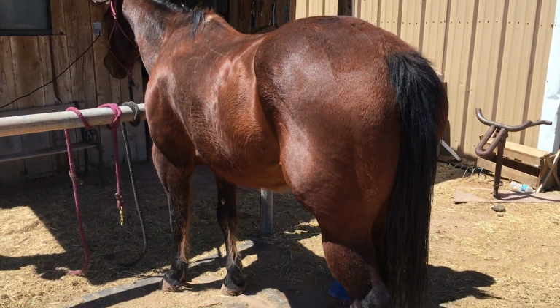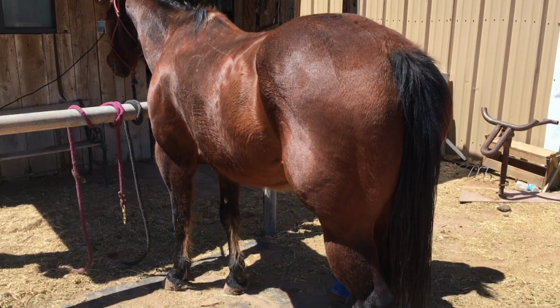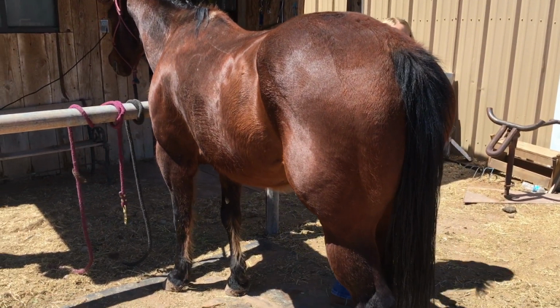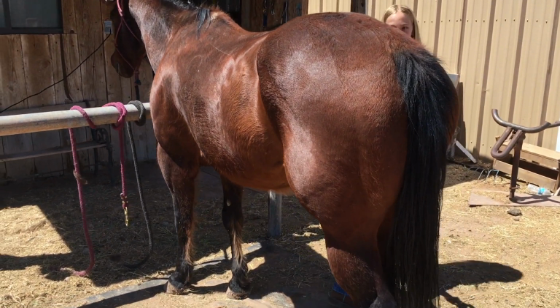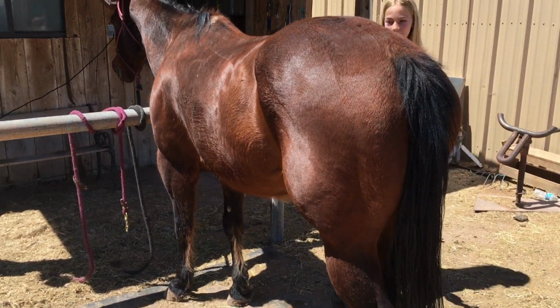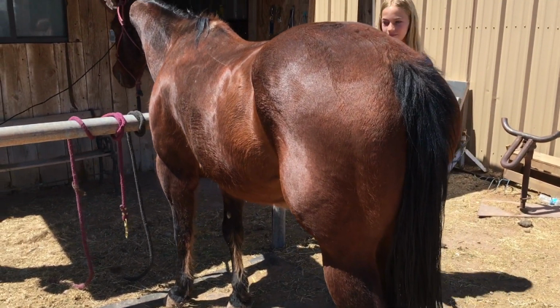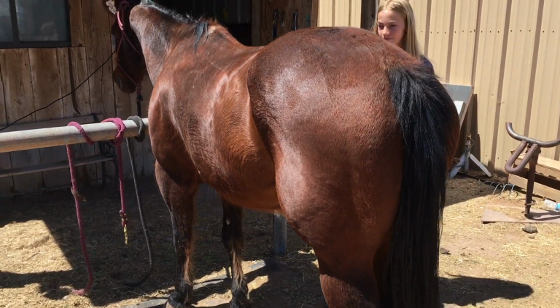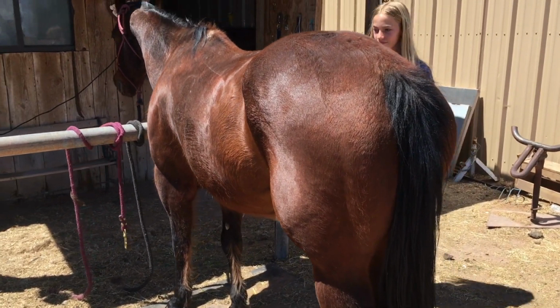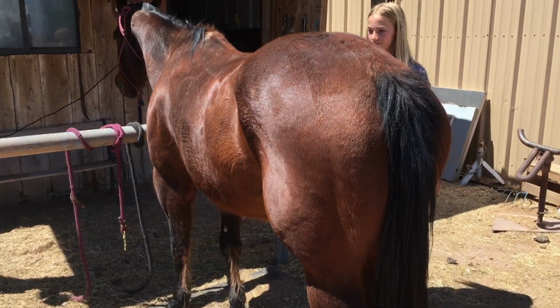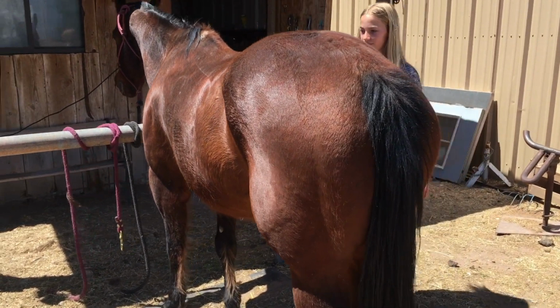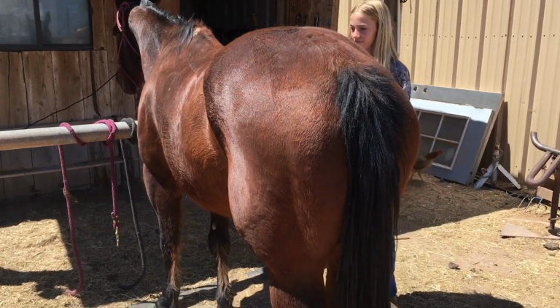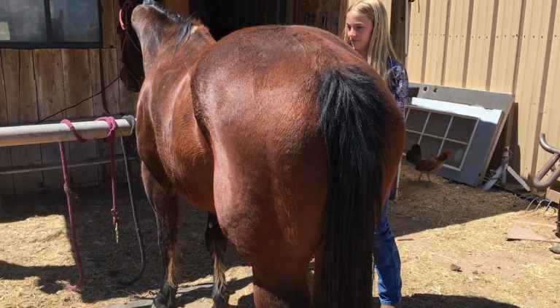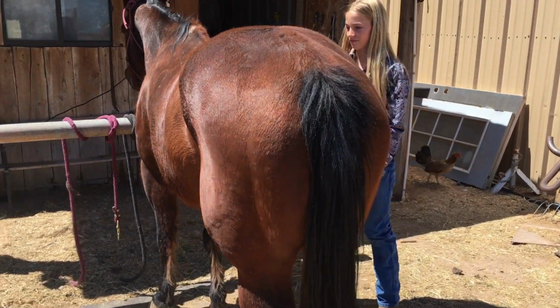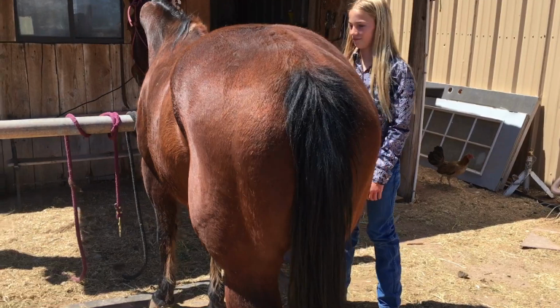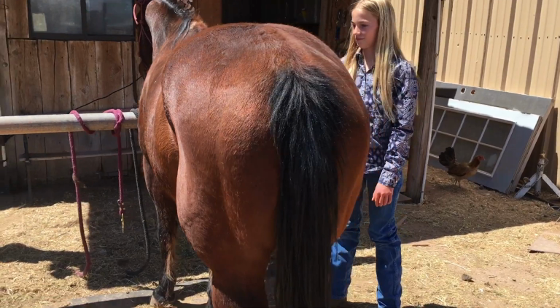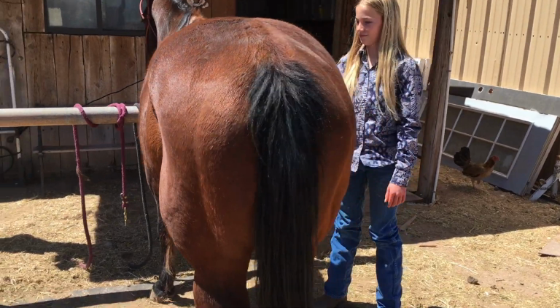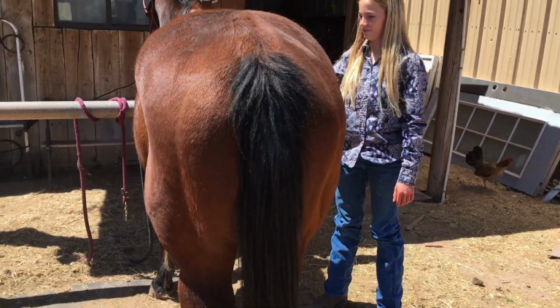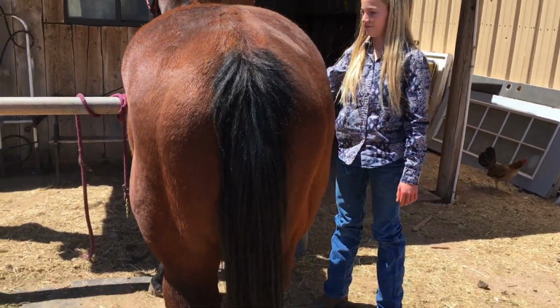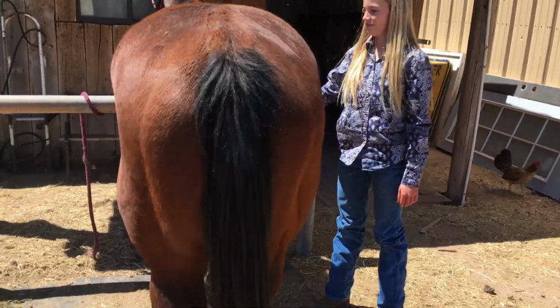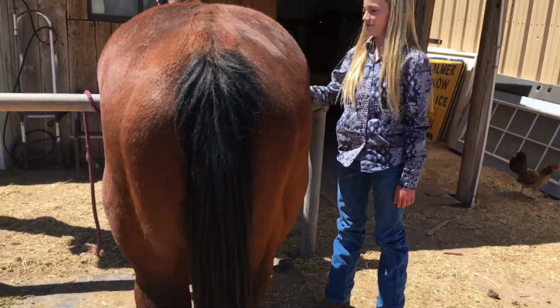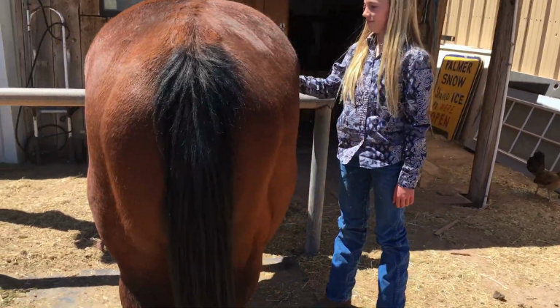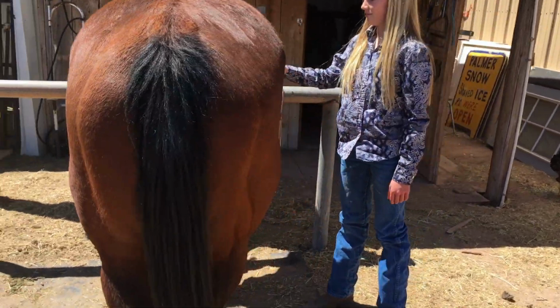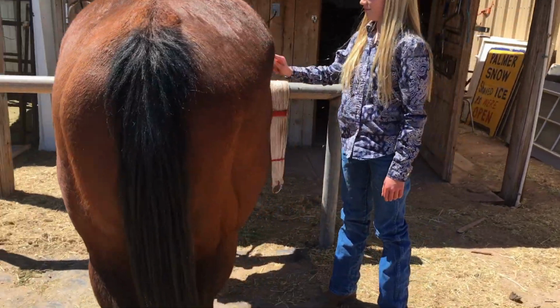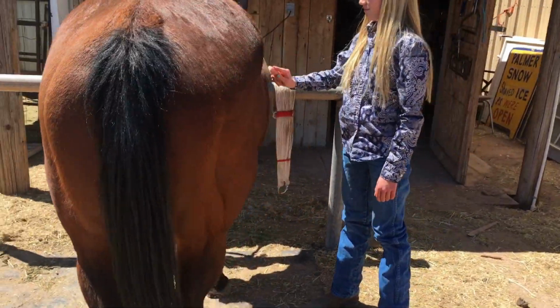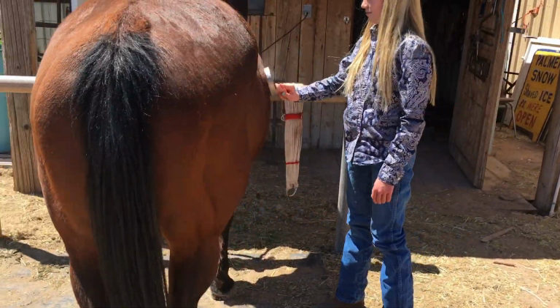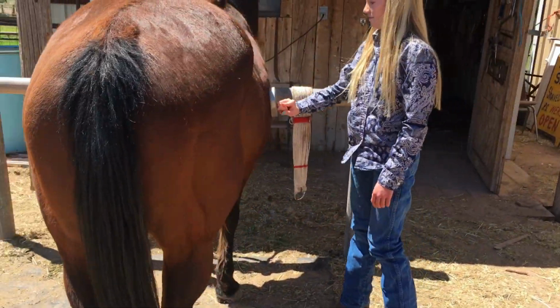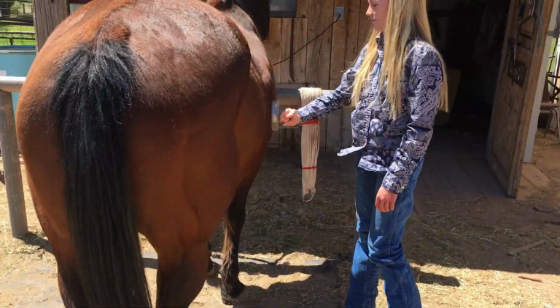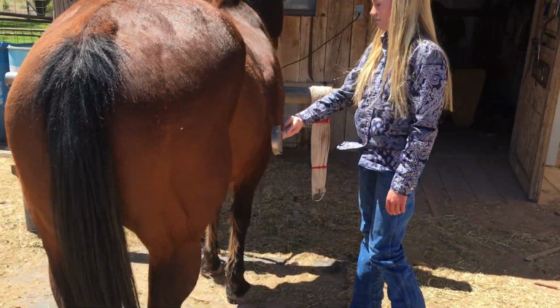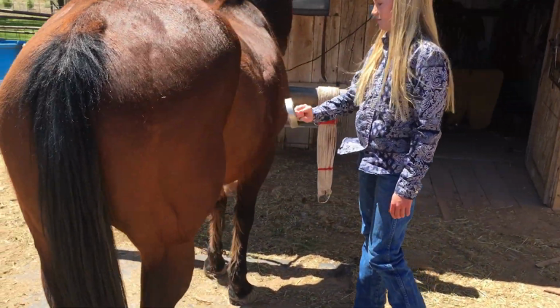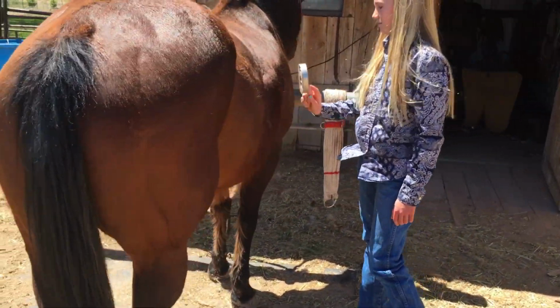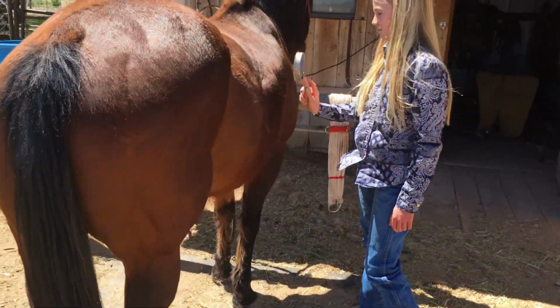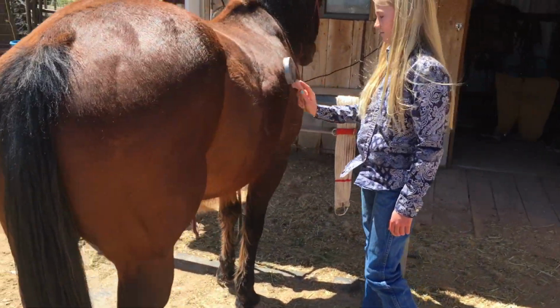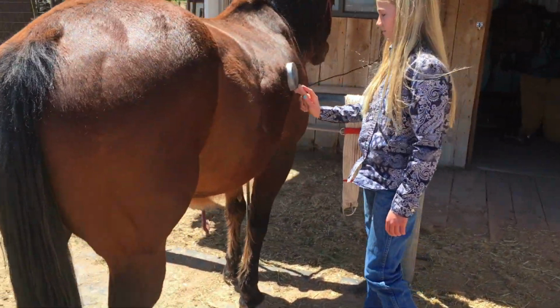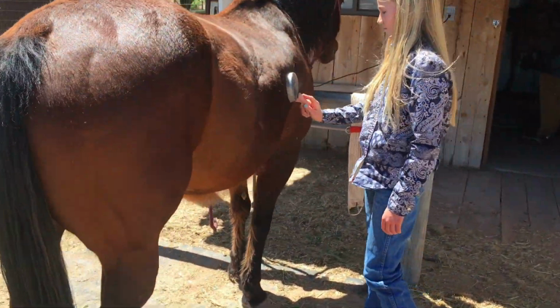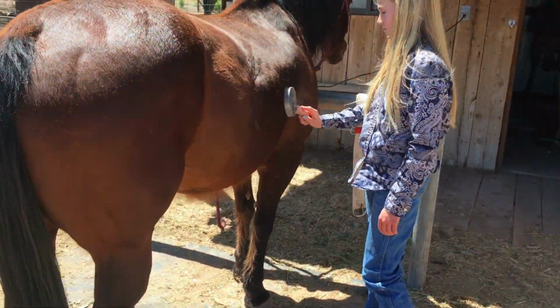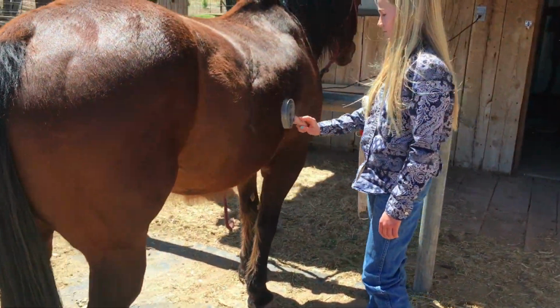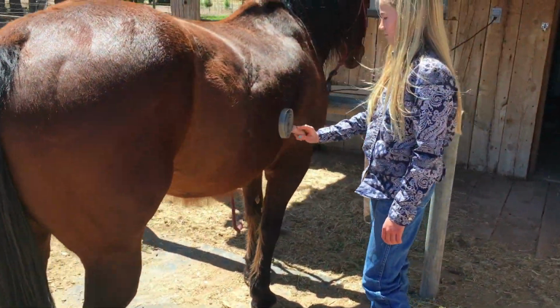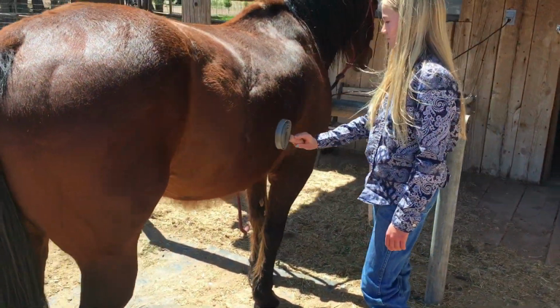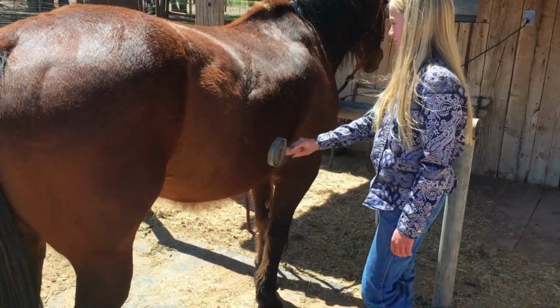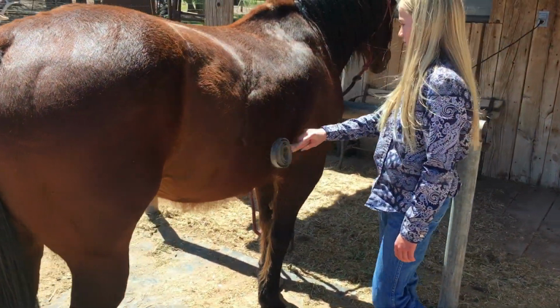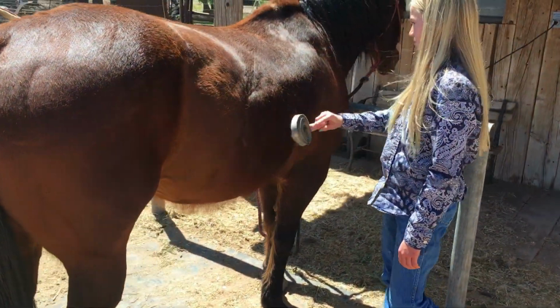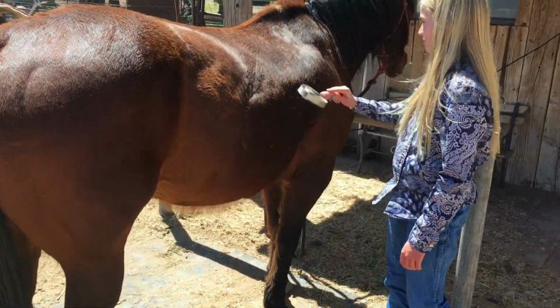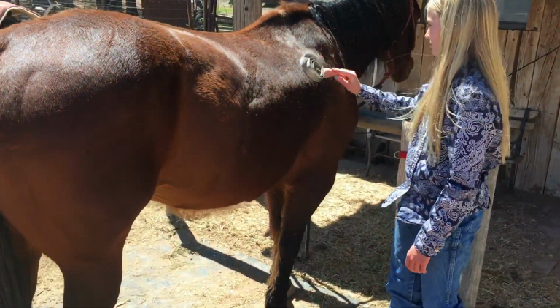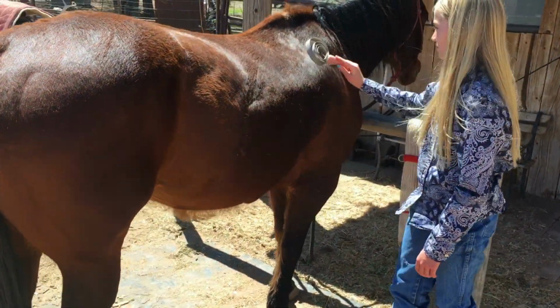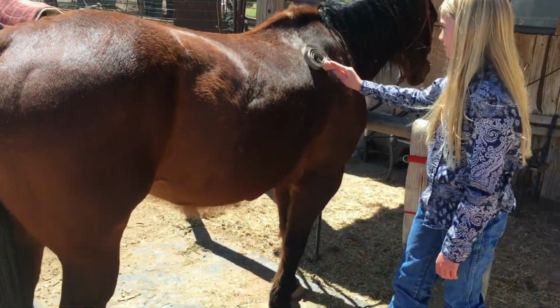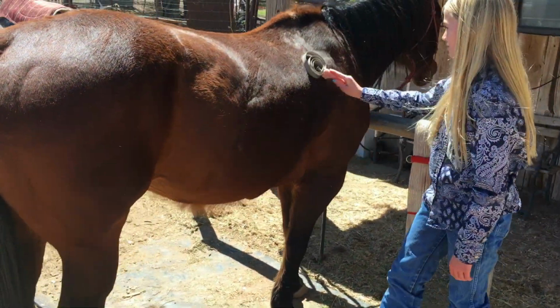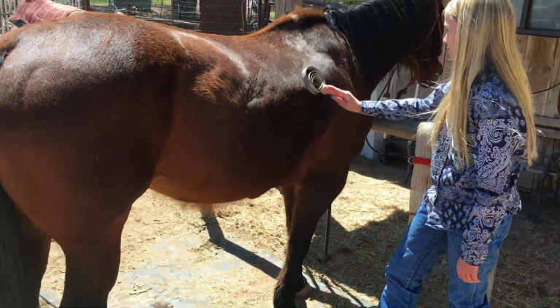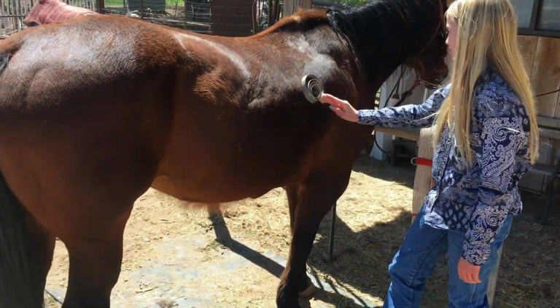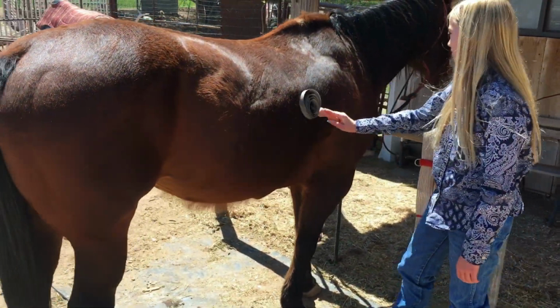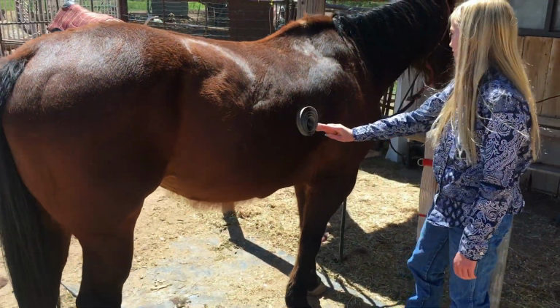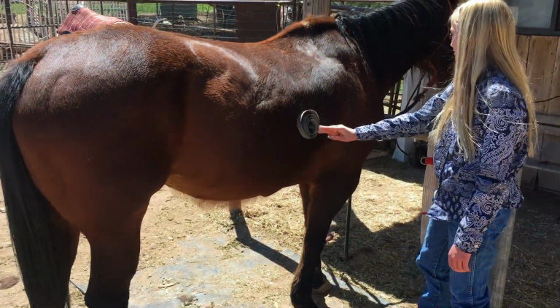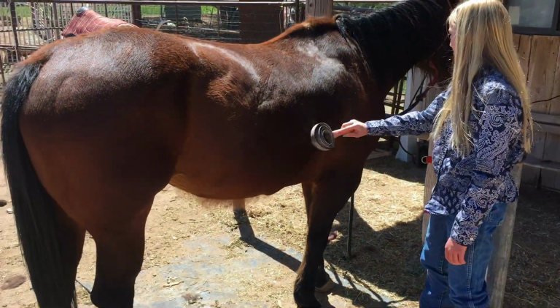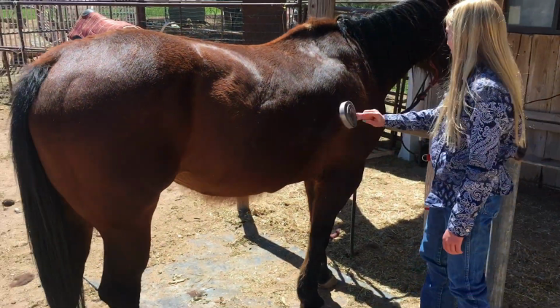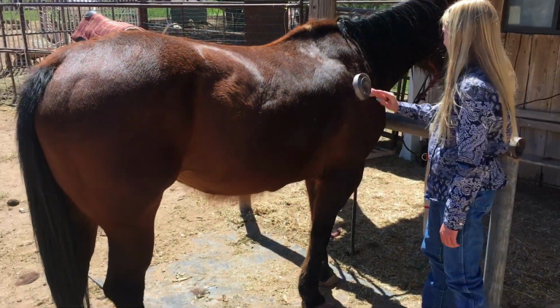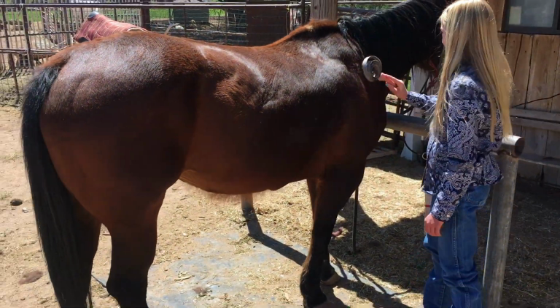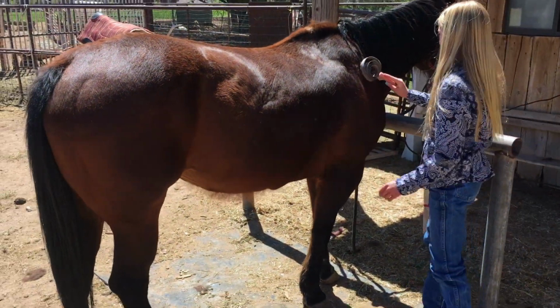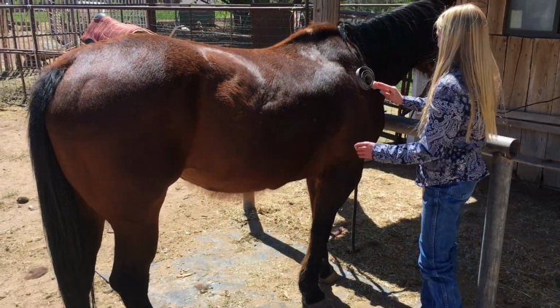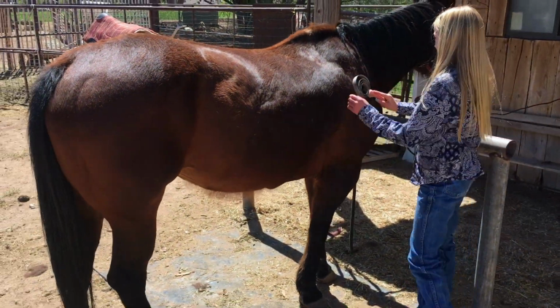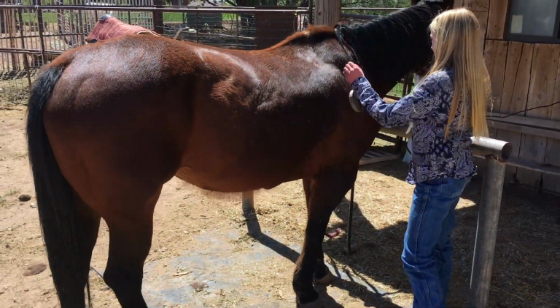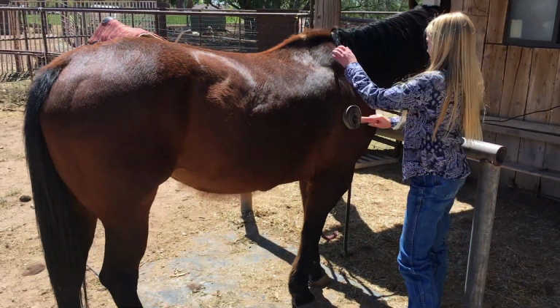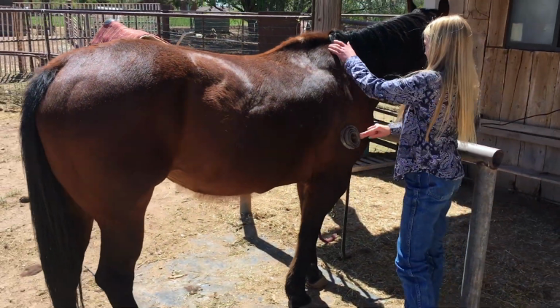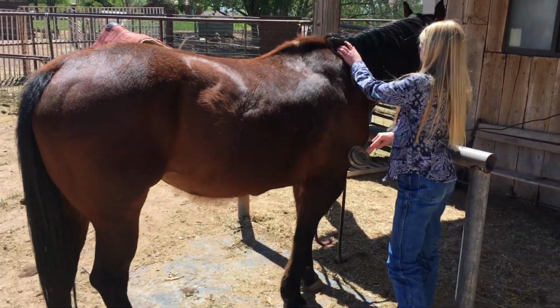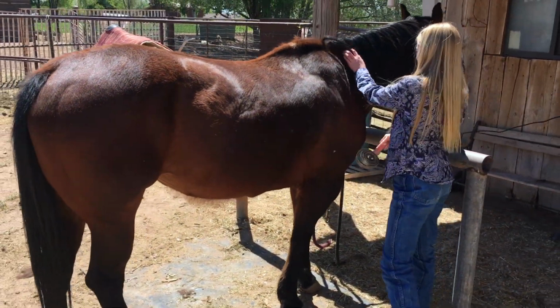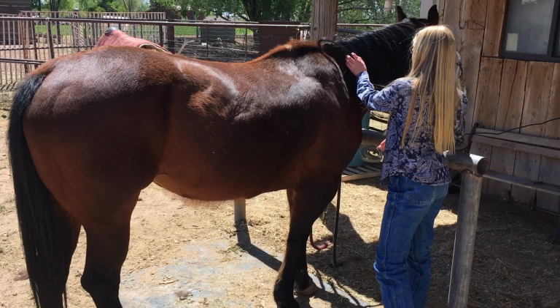Now don't do that at home — we have a horse that's more gentle than most. But Casey likes to just walk right under Chipper.